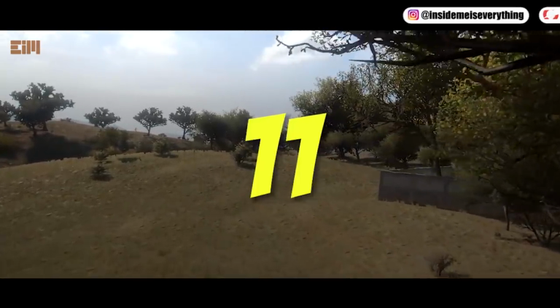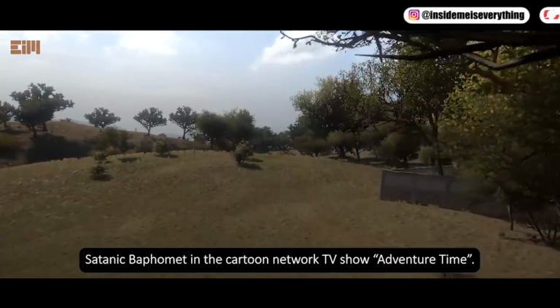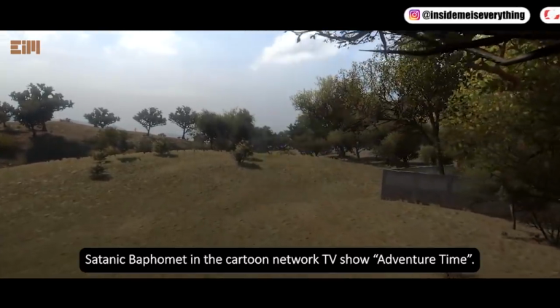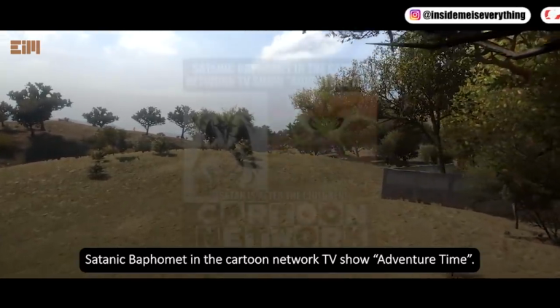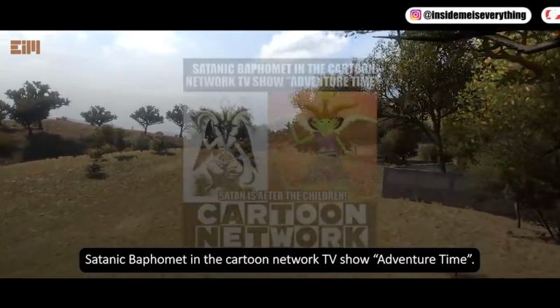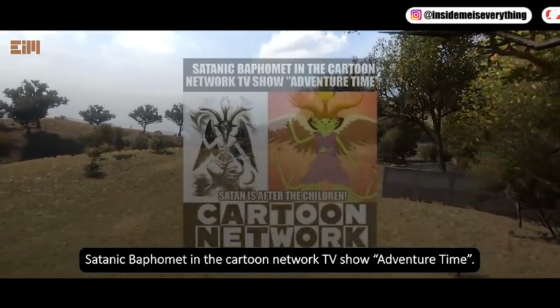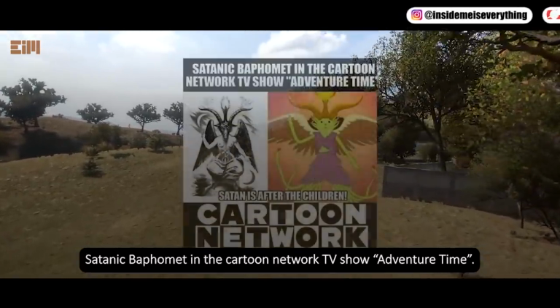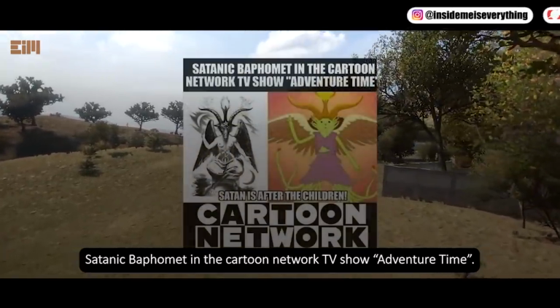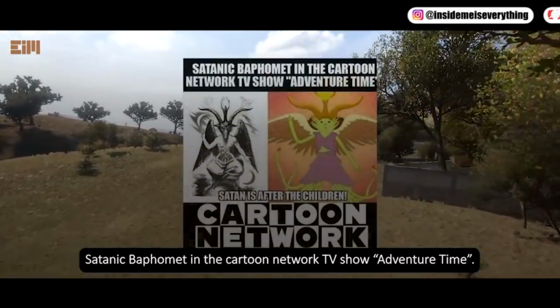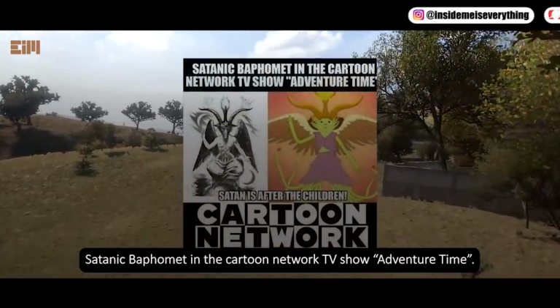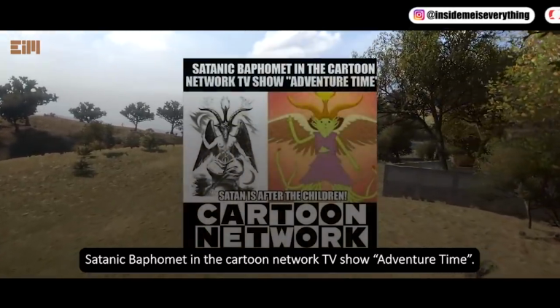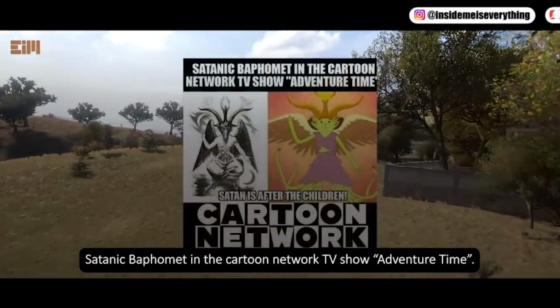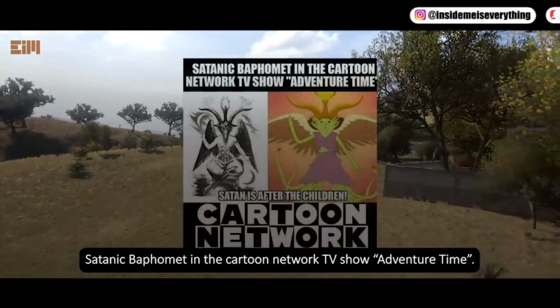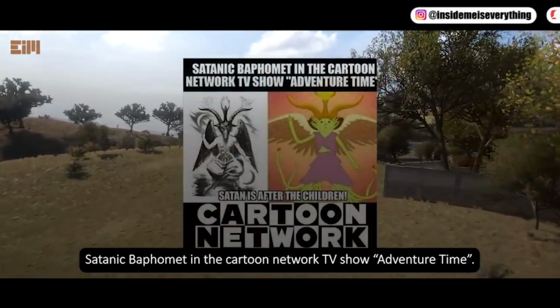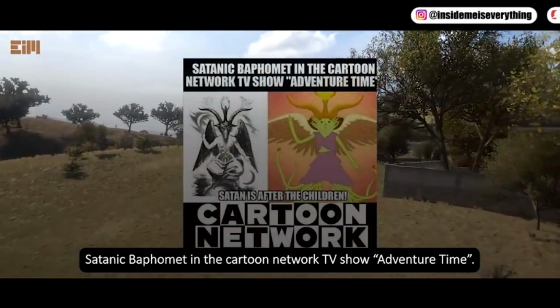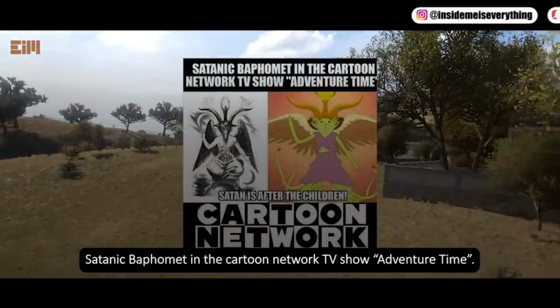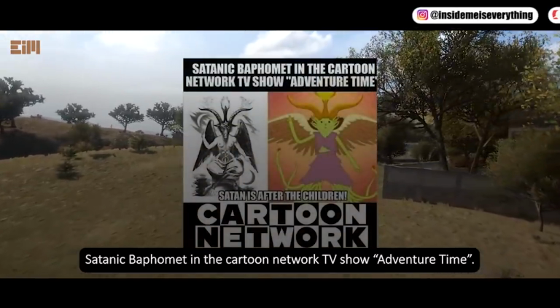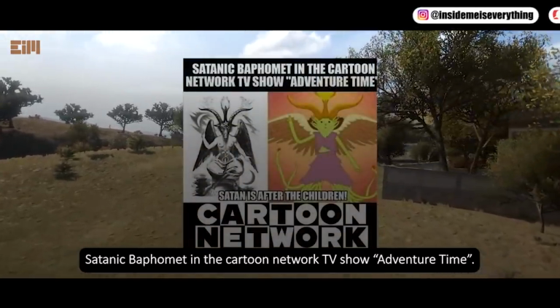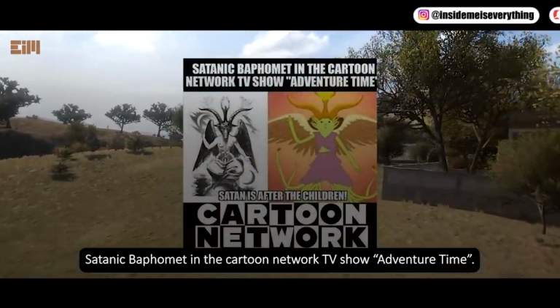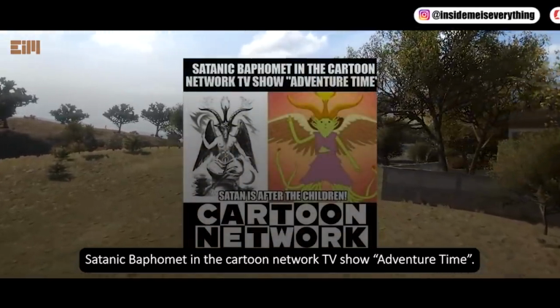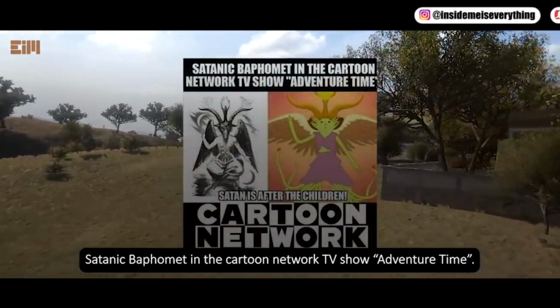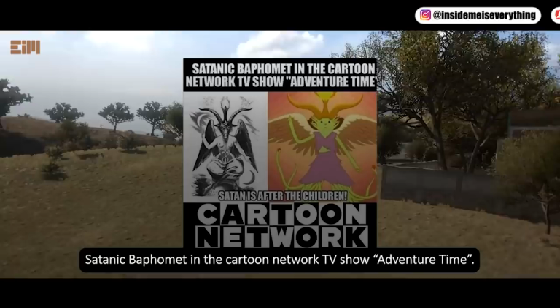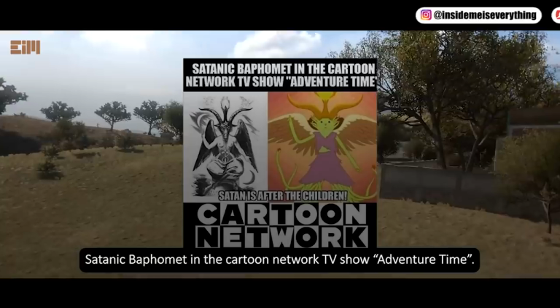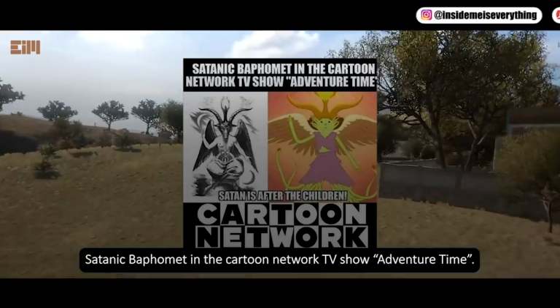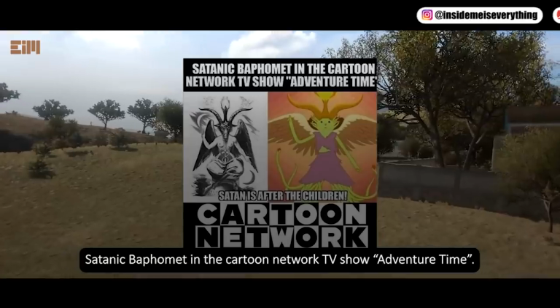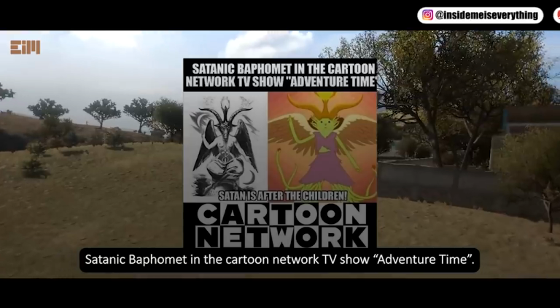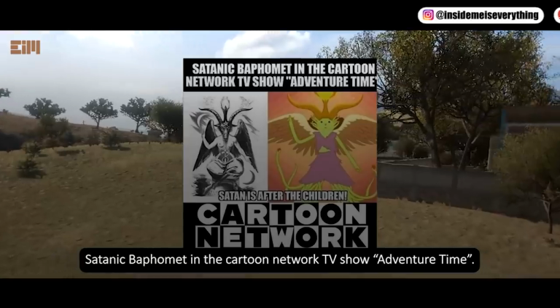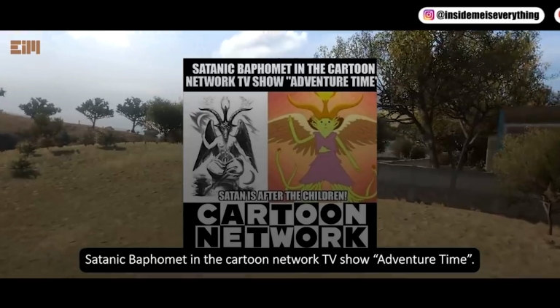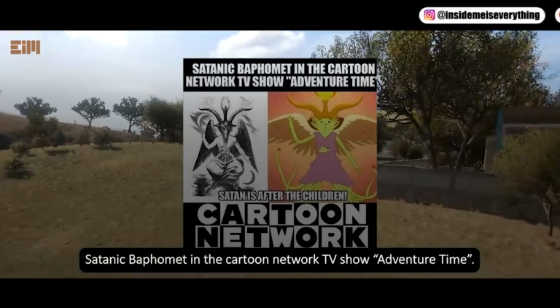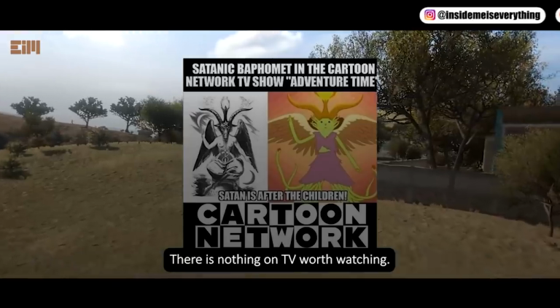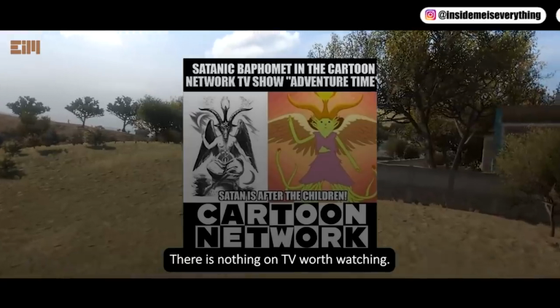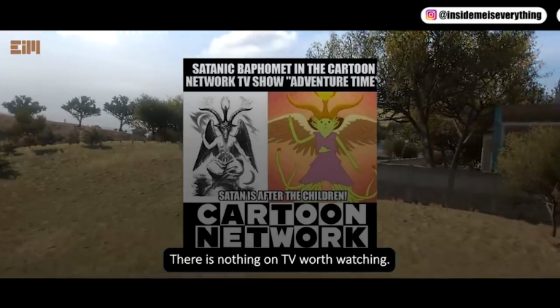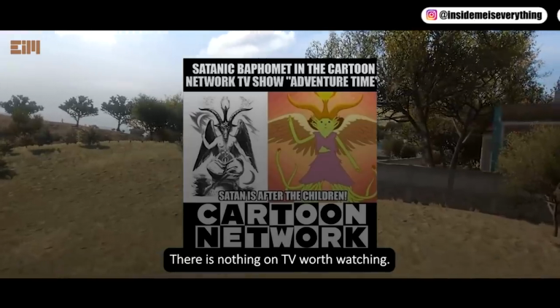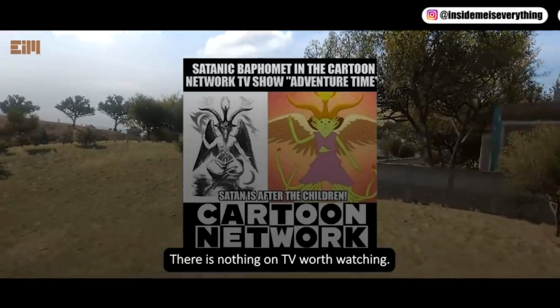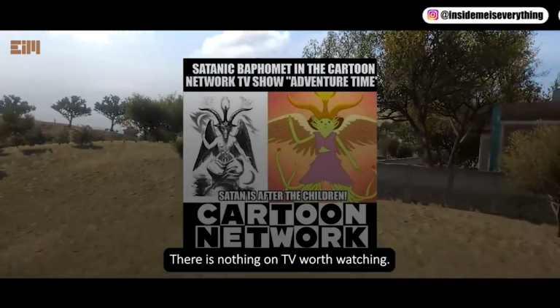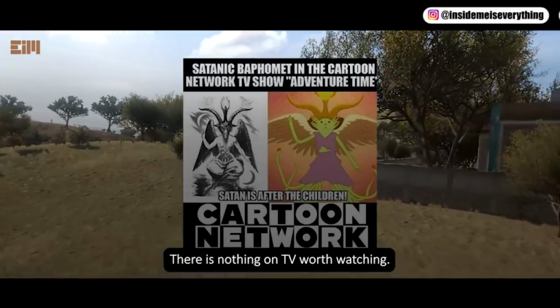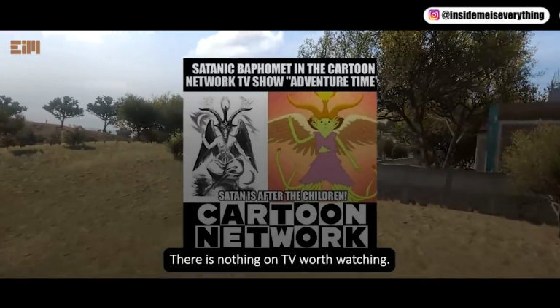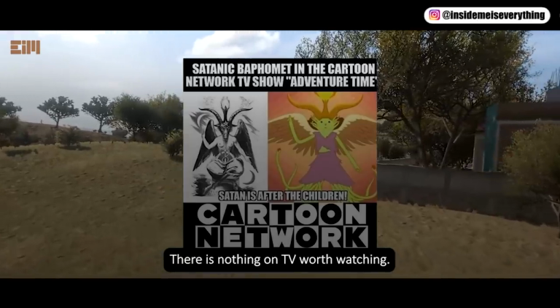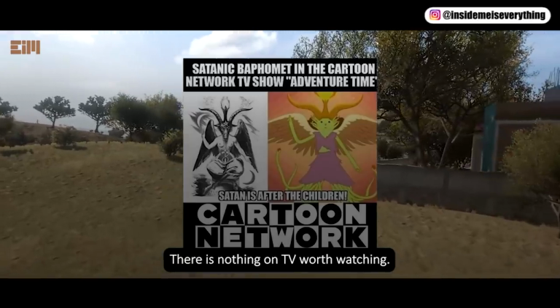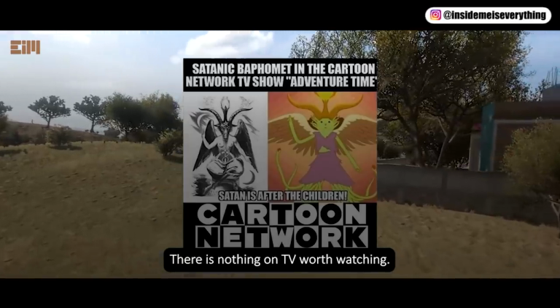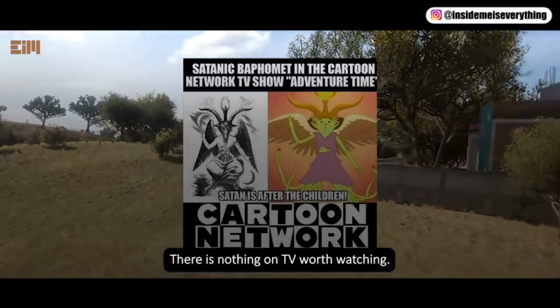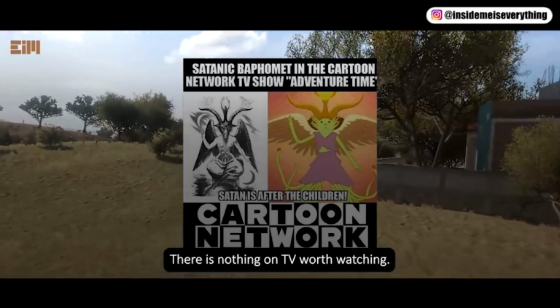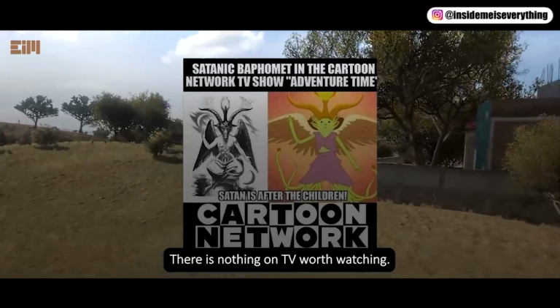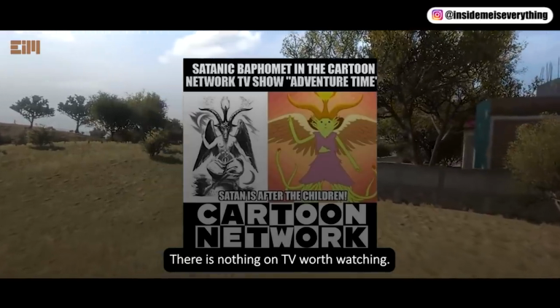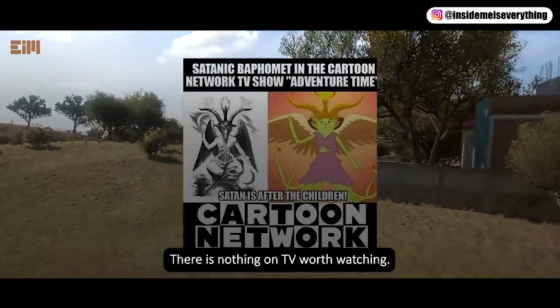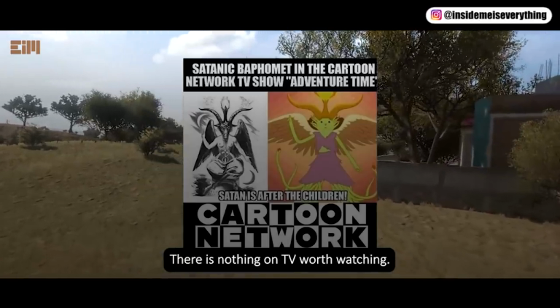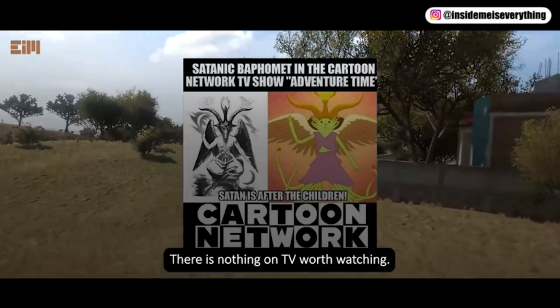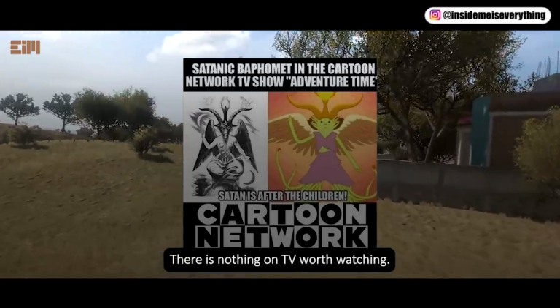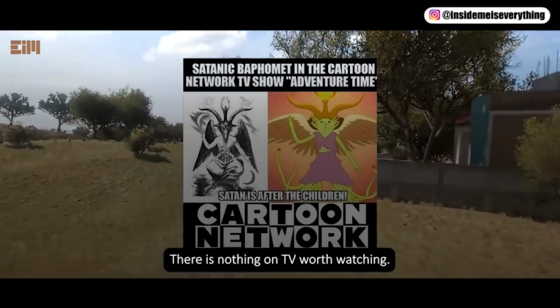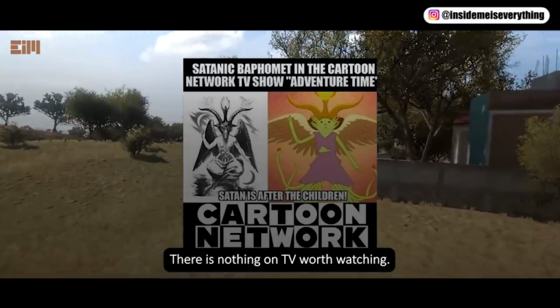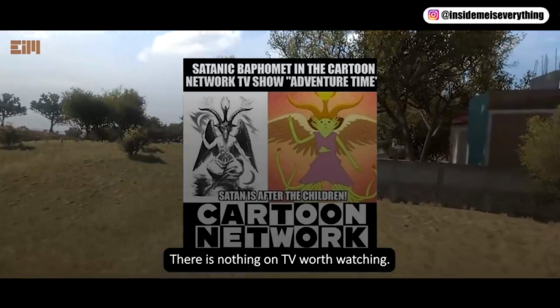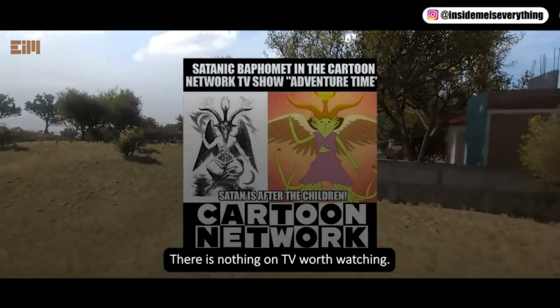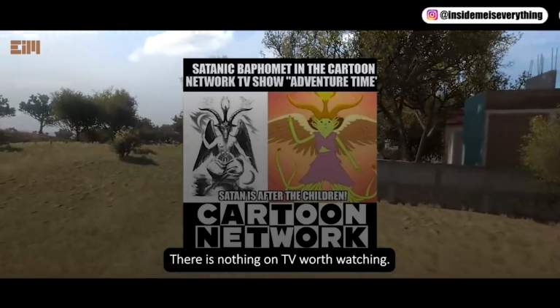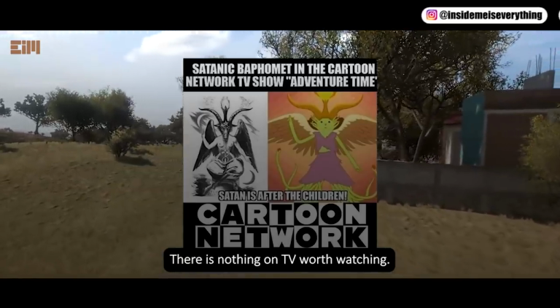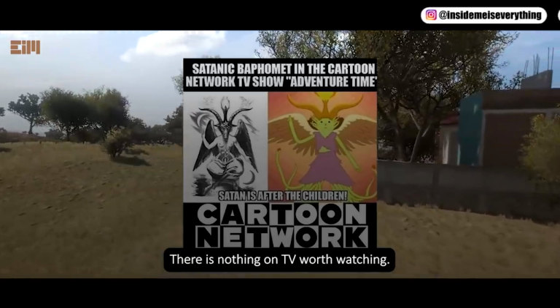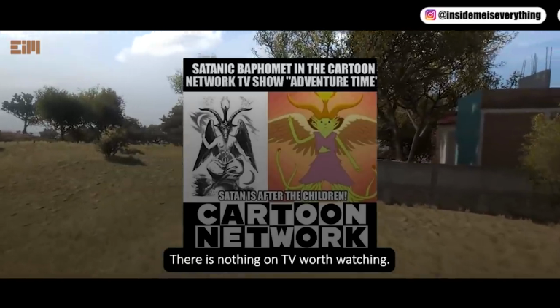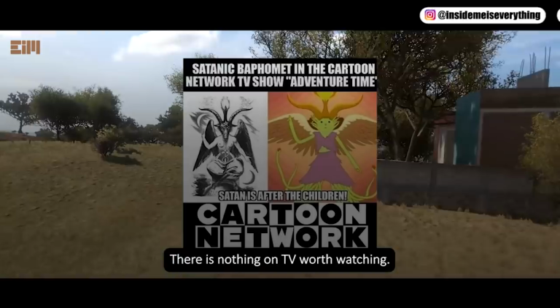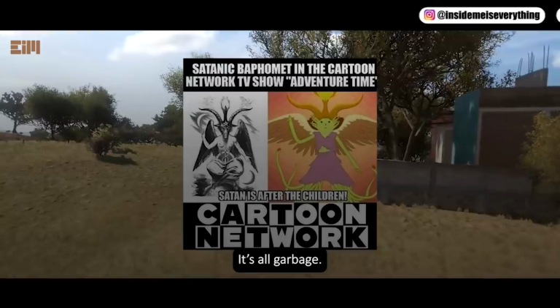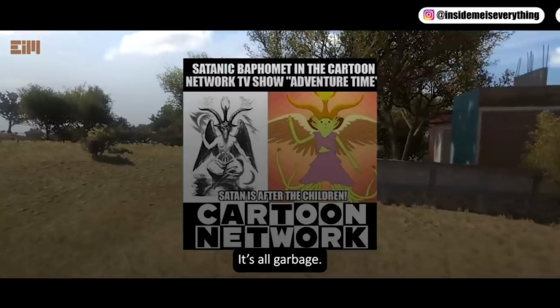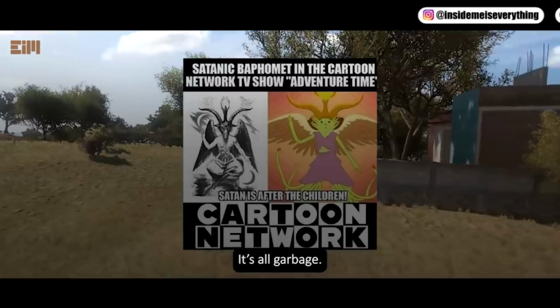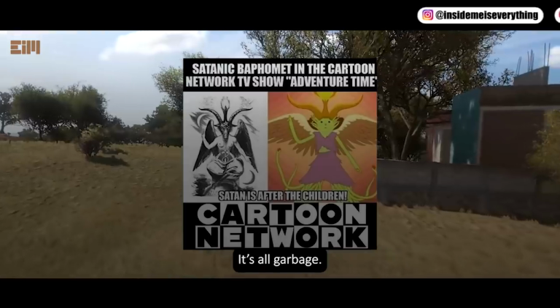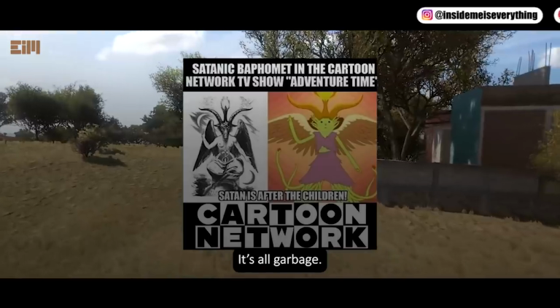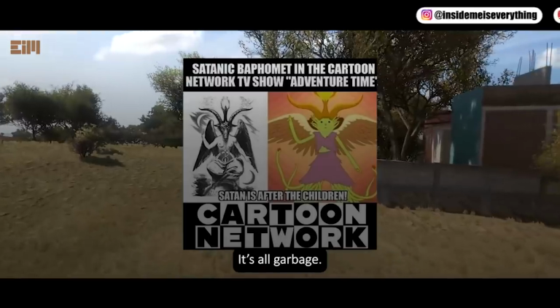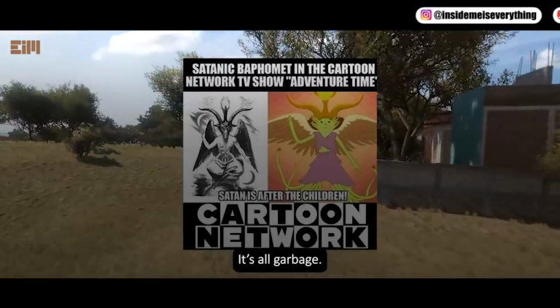Satanic Baphomet in the Cartoon Network TV show Adventure Time. There is nothing on TV worth watching — it's all garbage.